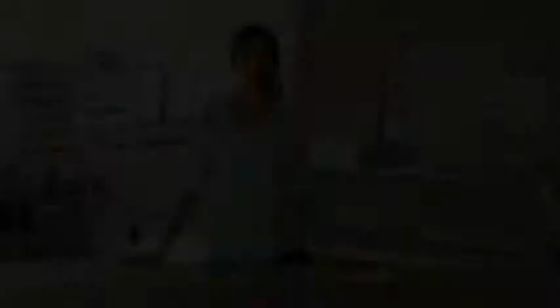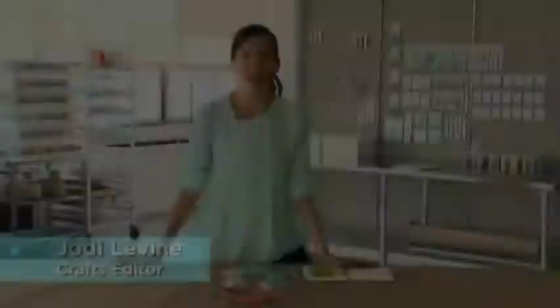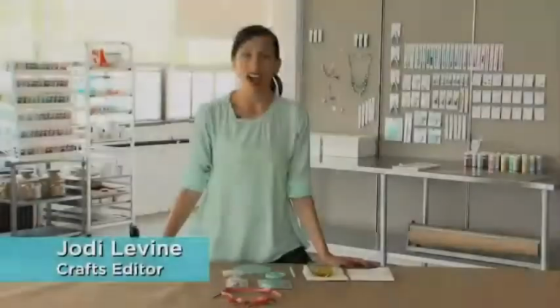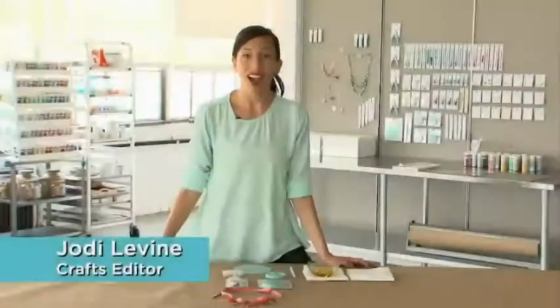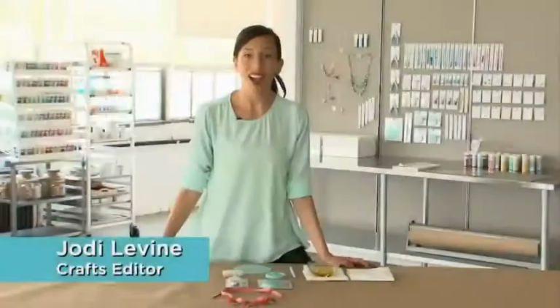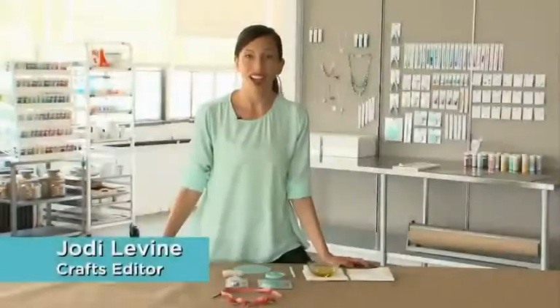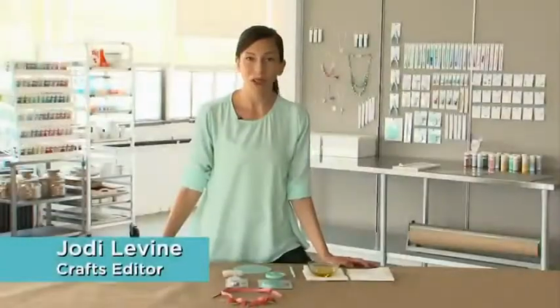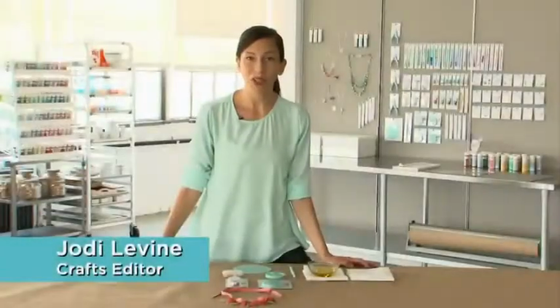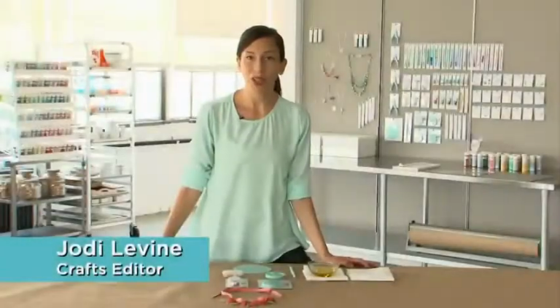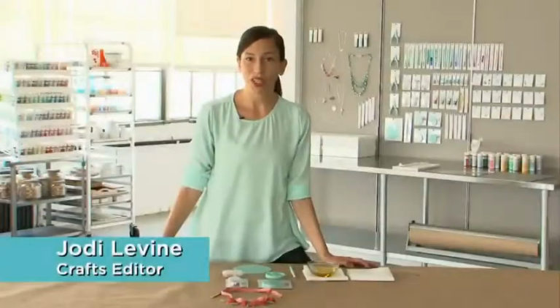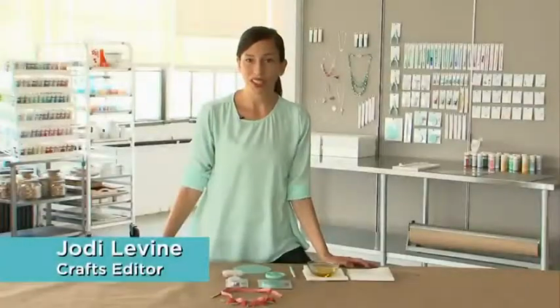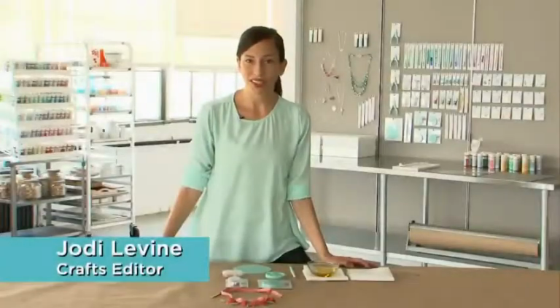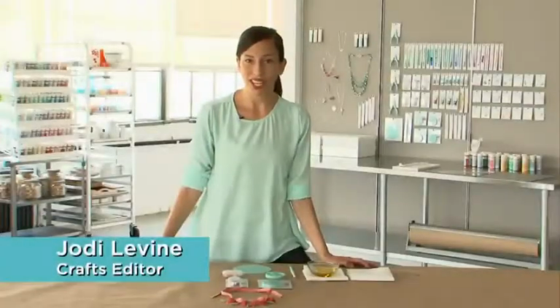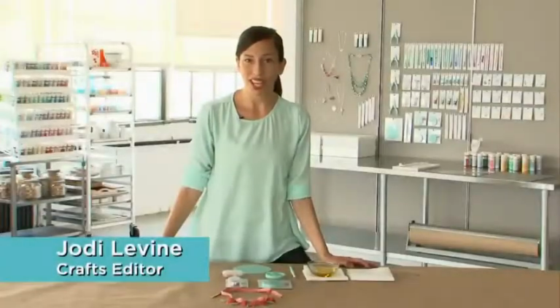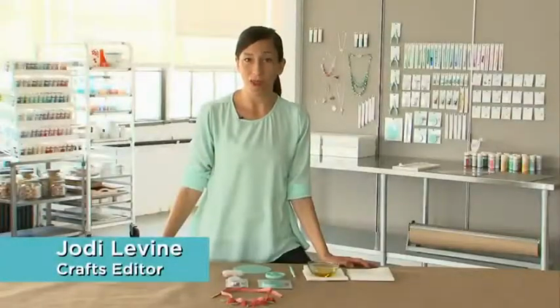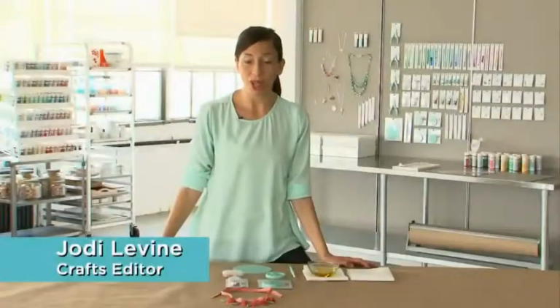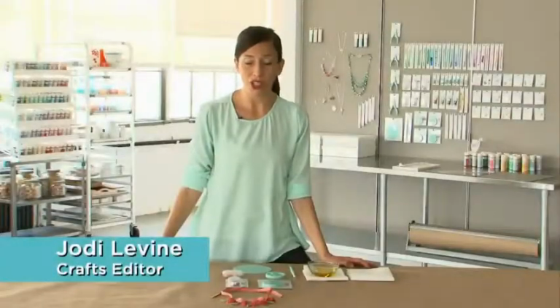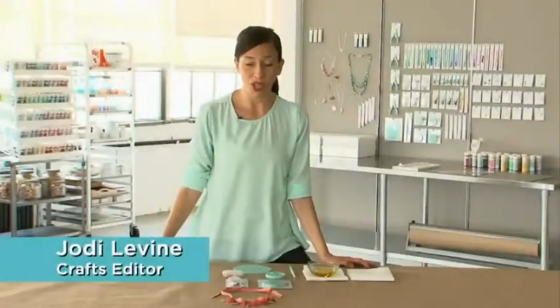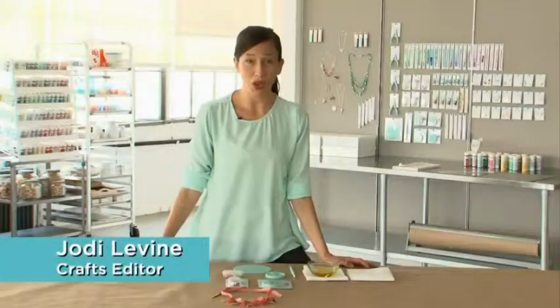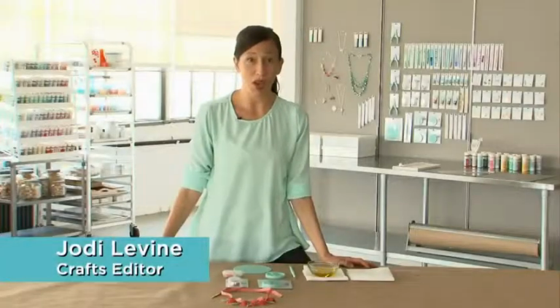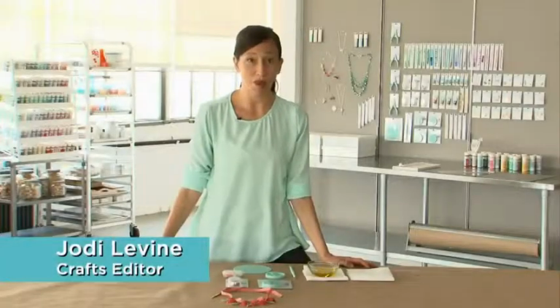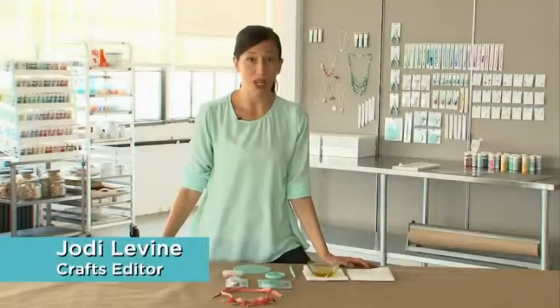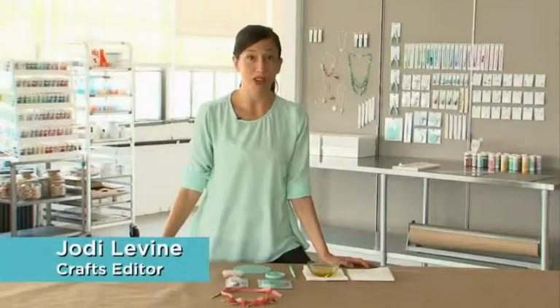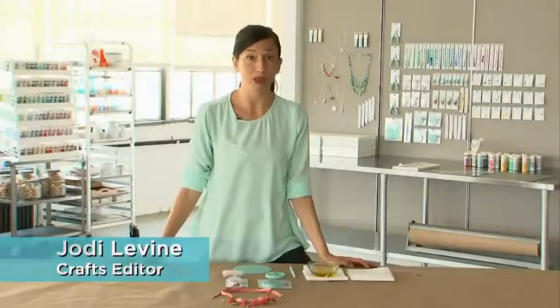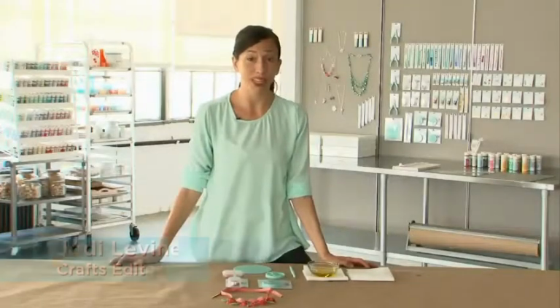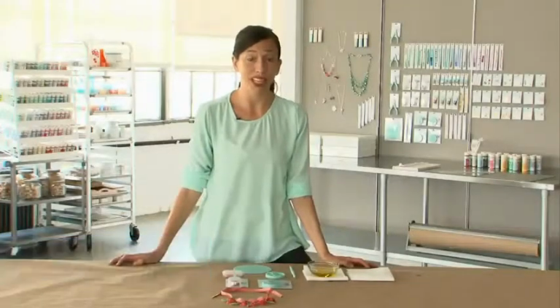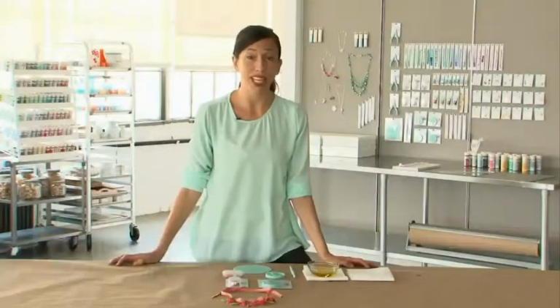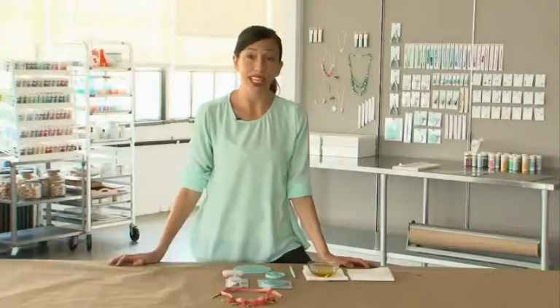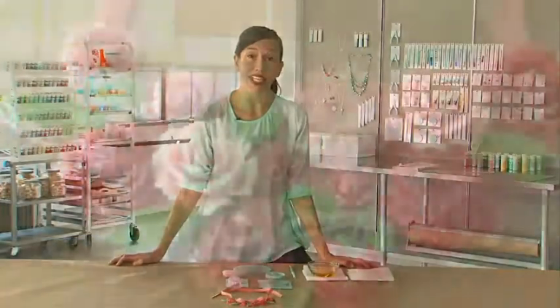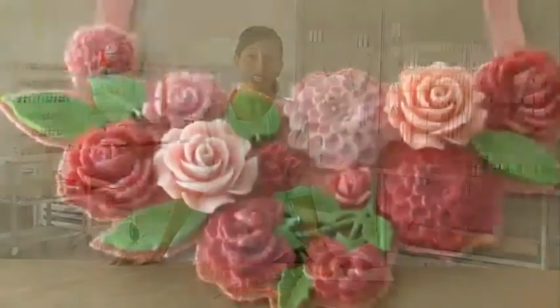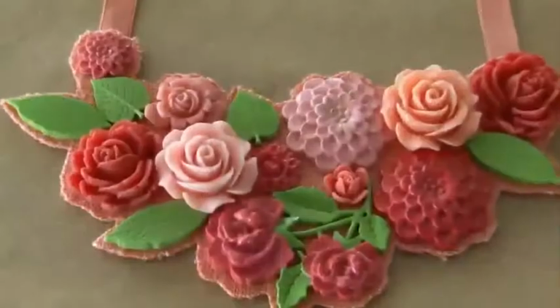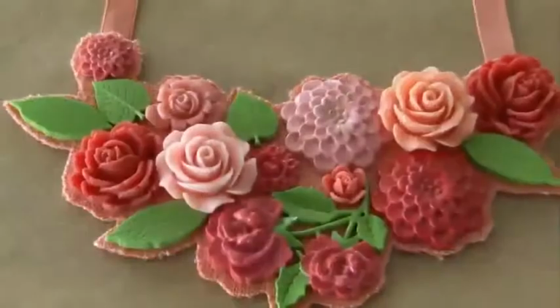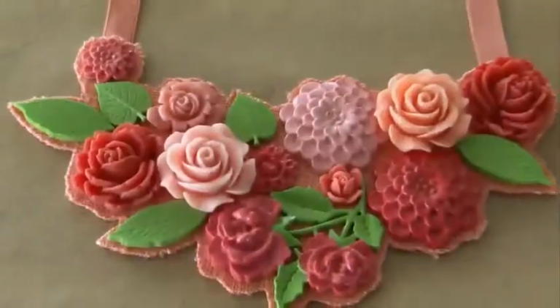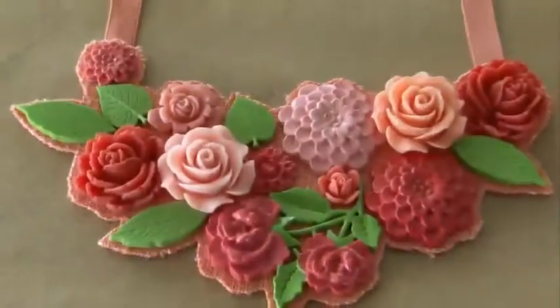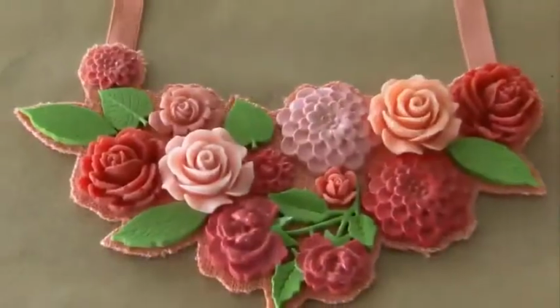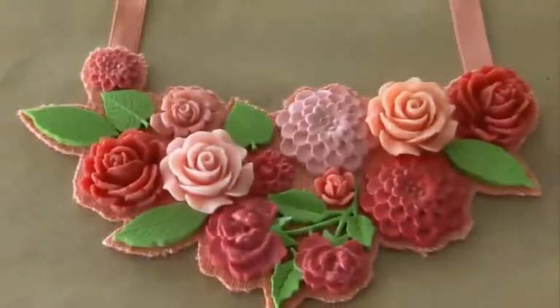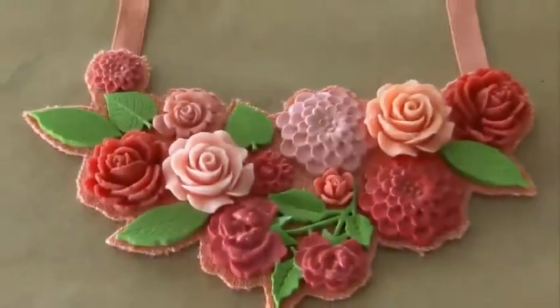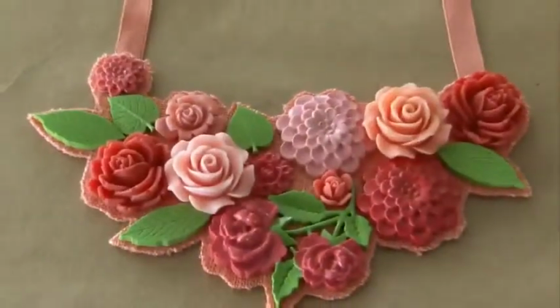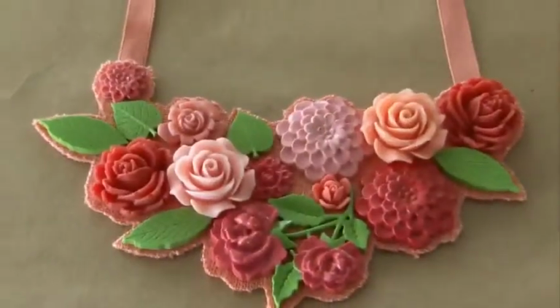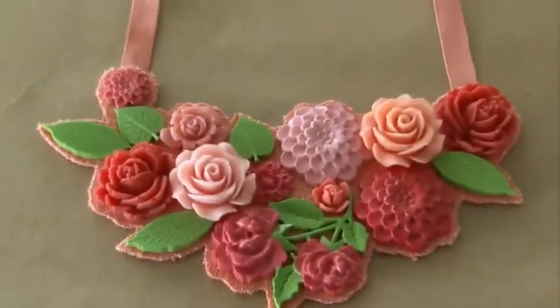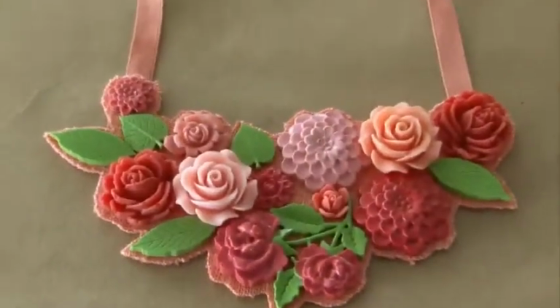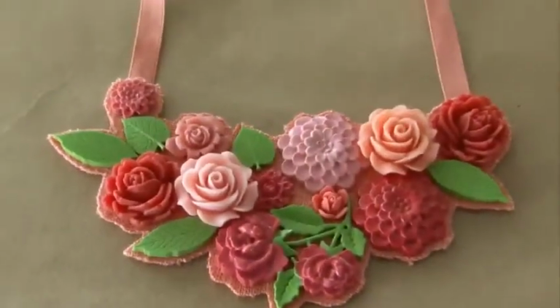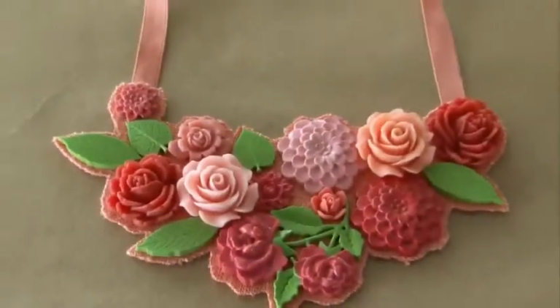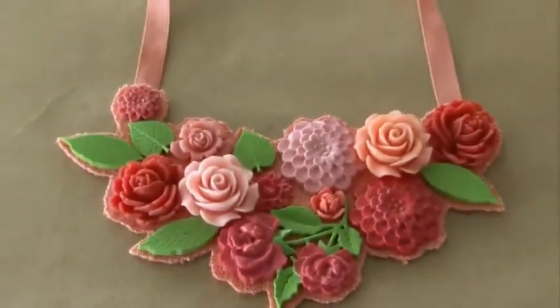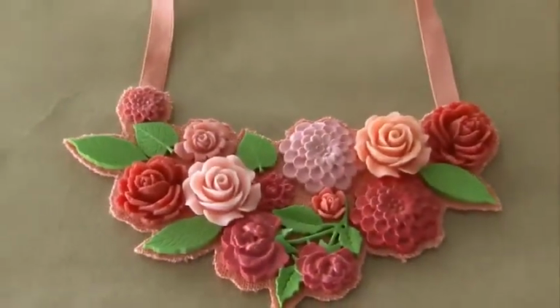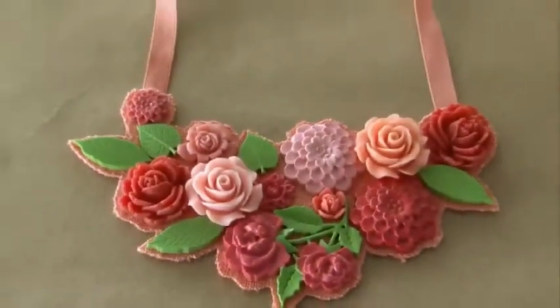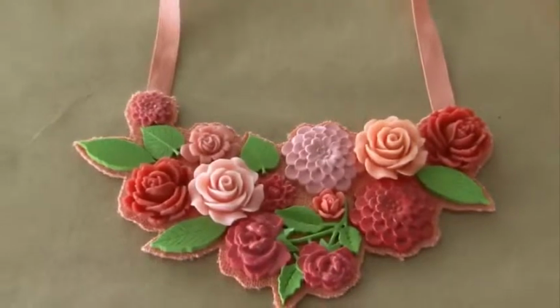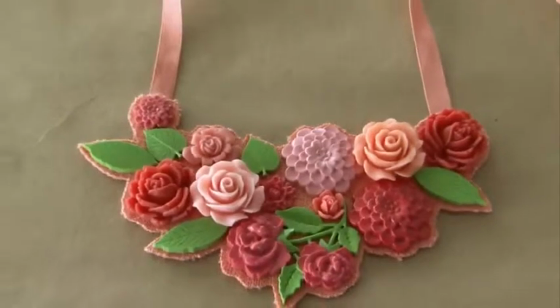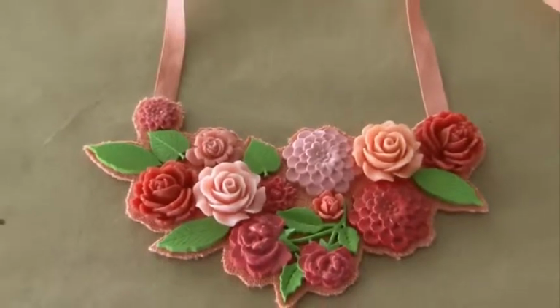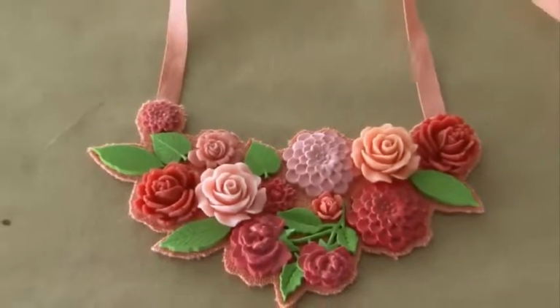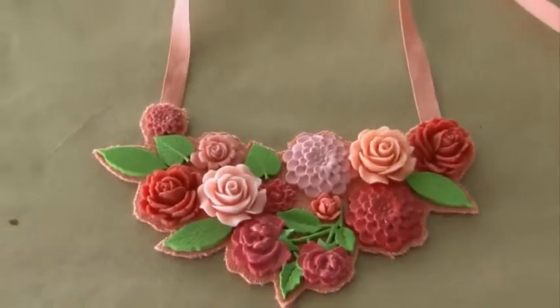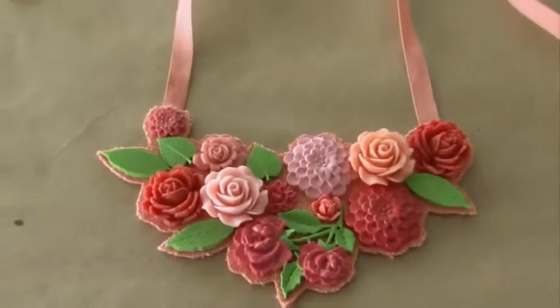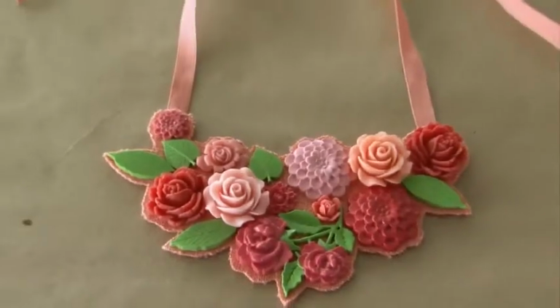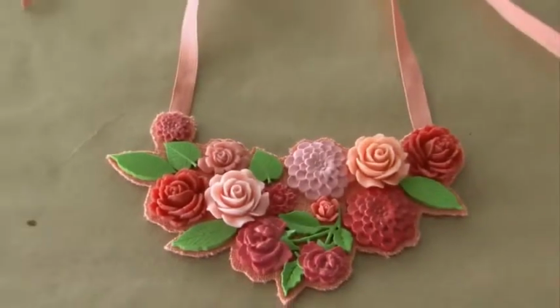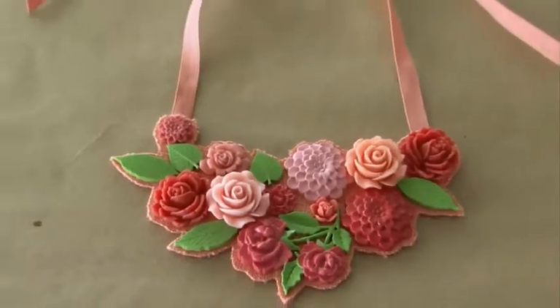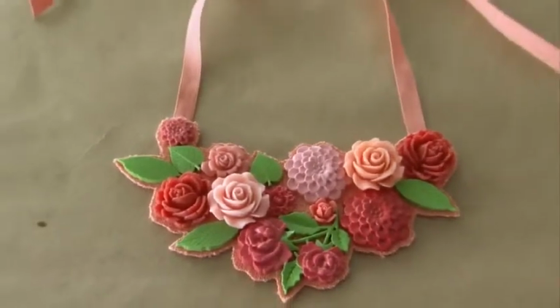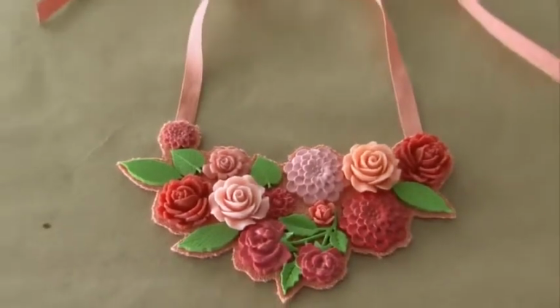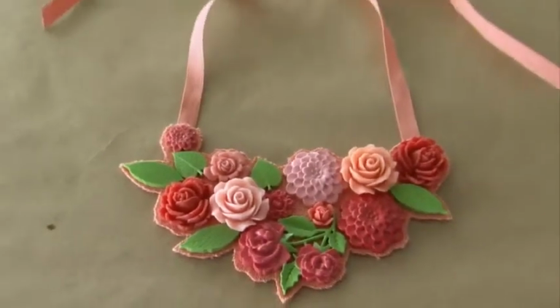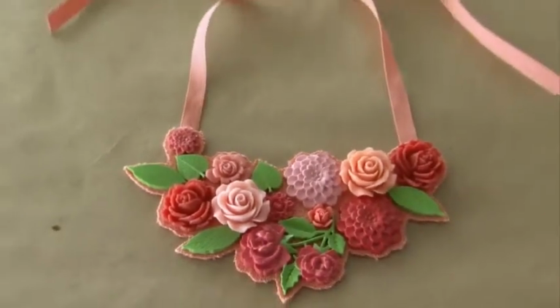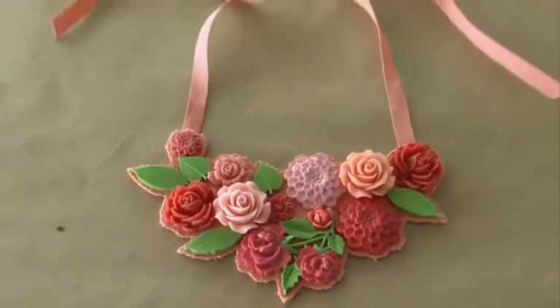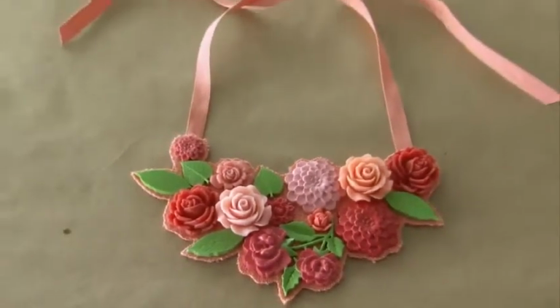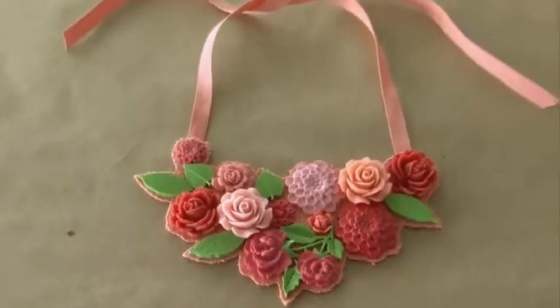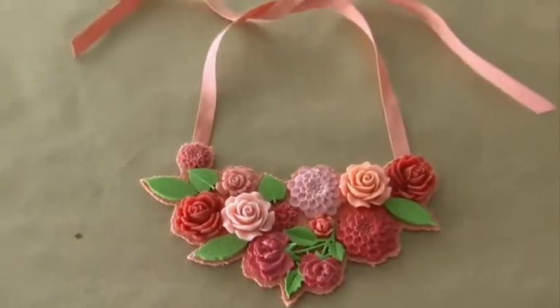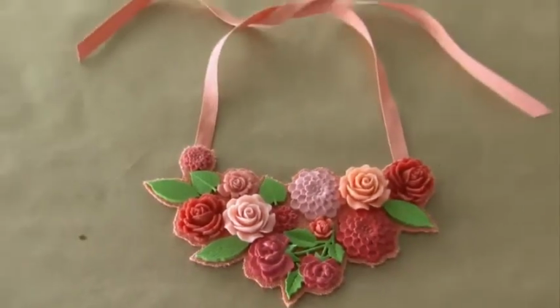Hi, I'm Jody Levine. I'm going to show you how to make a really easy and fun necklace using our Martha Stewart Crafts line of jewelry supplies.